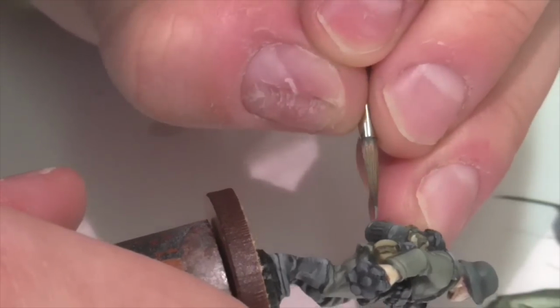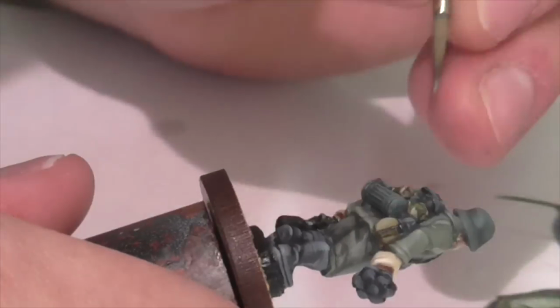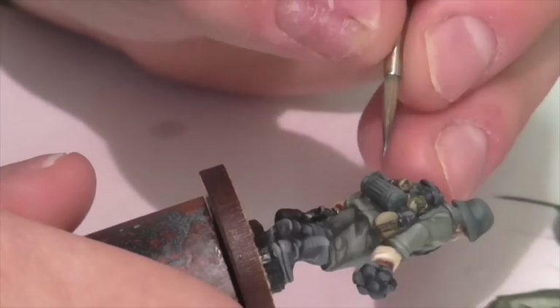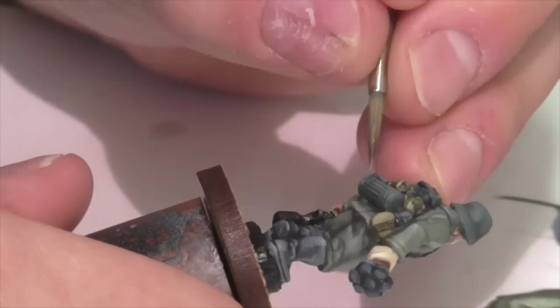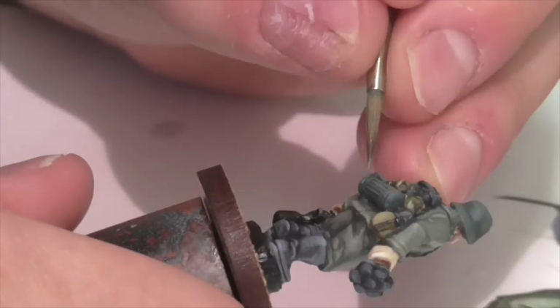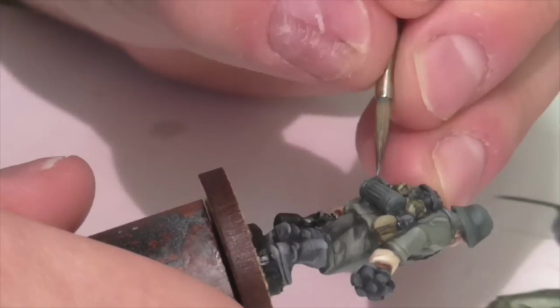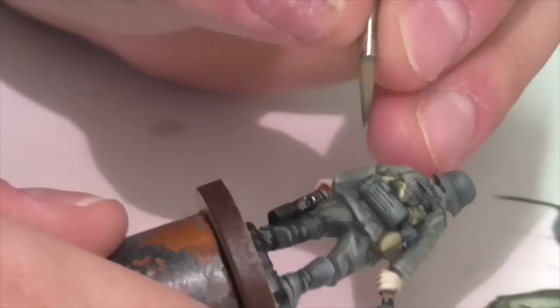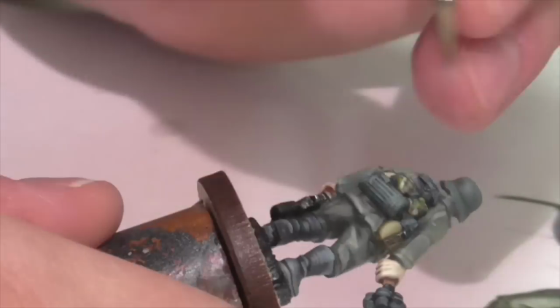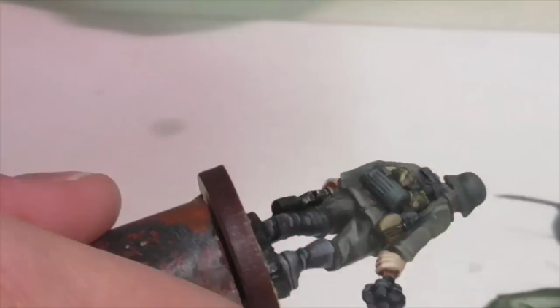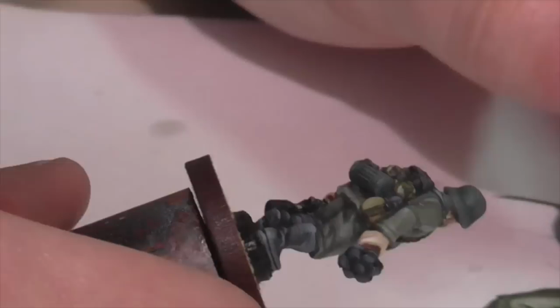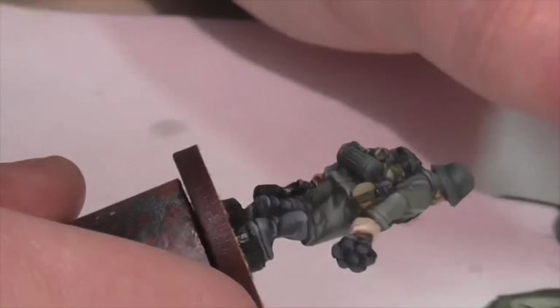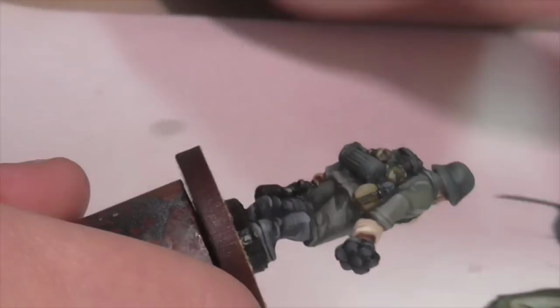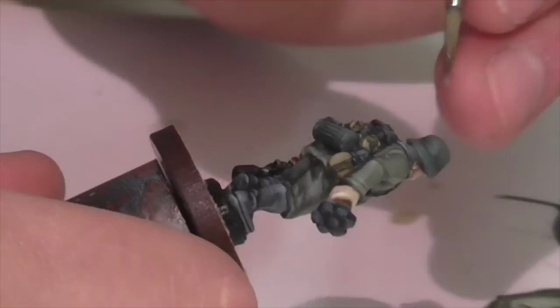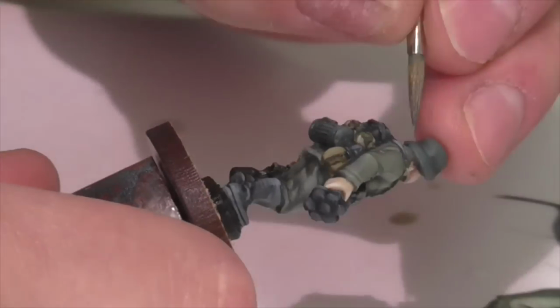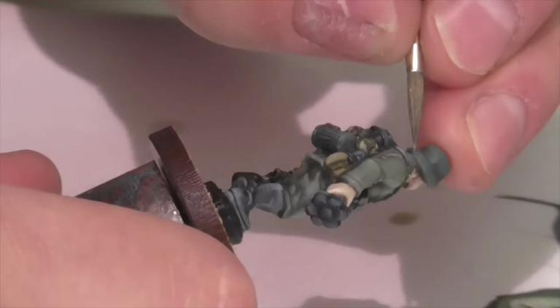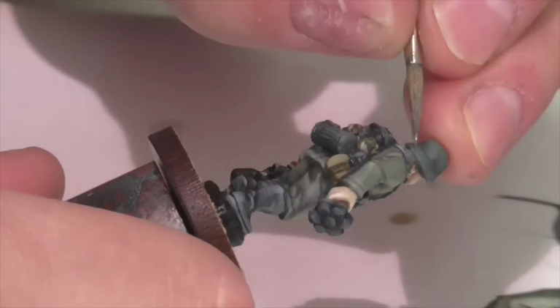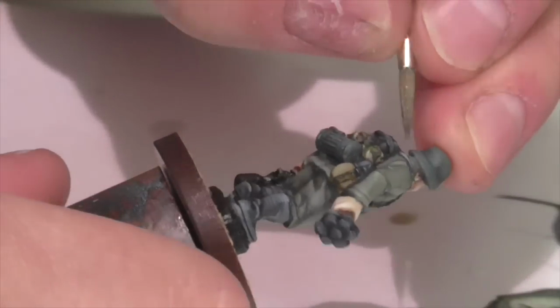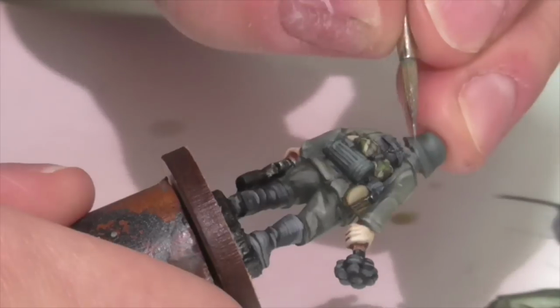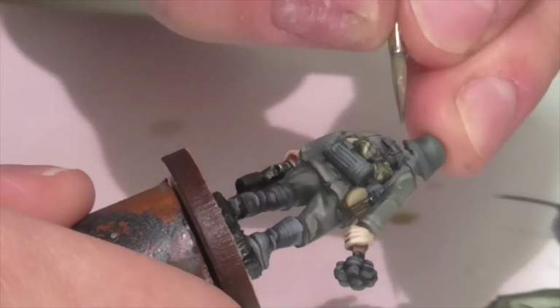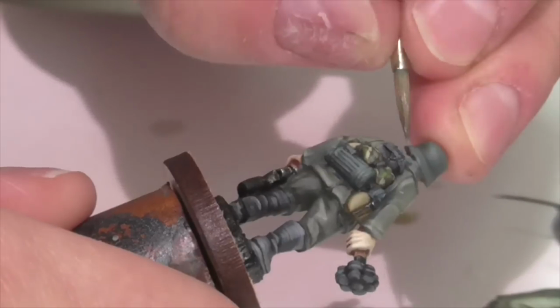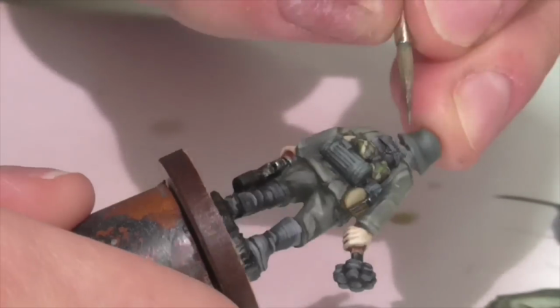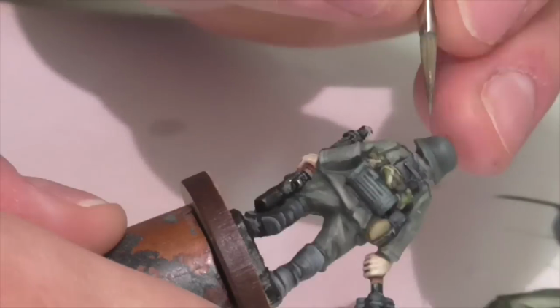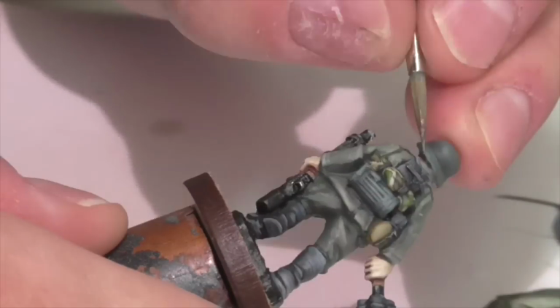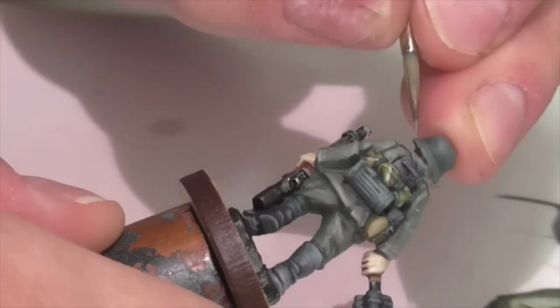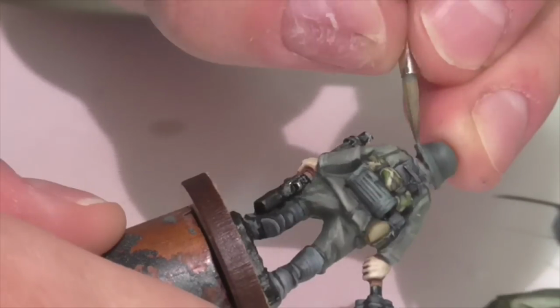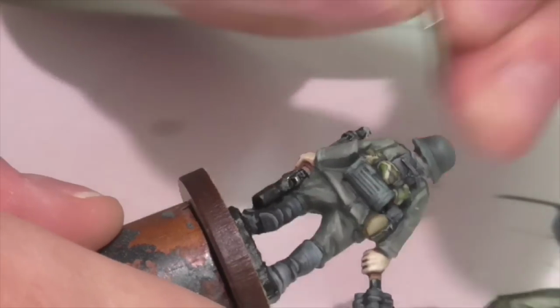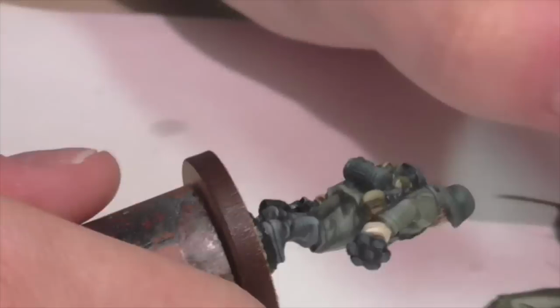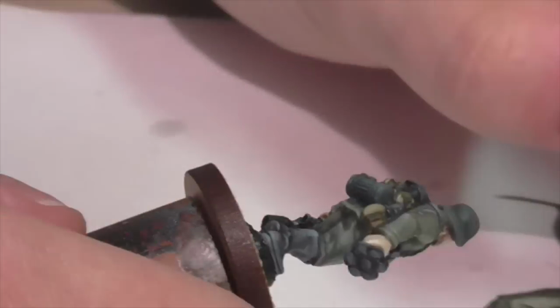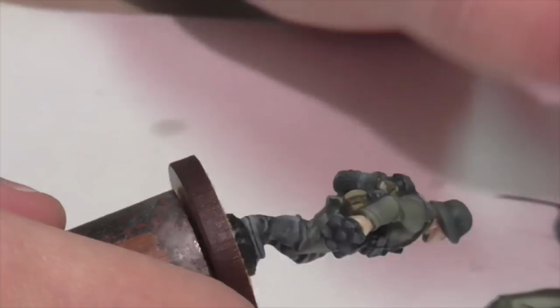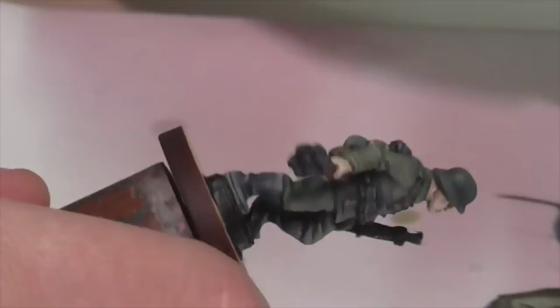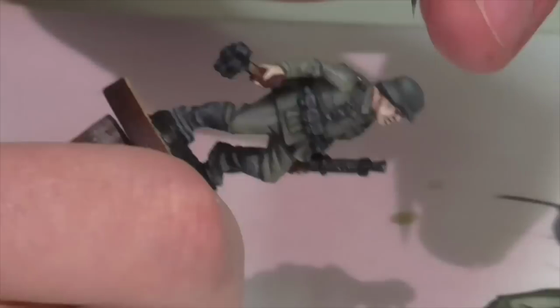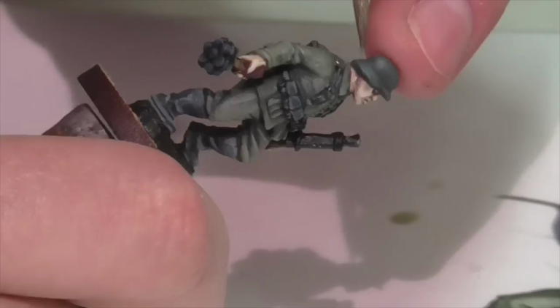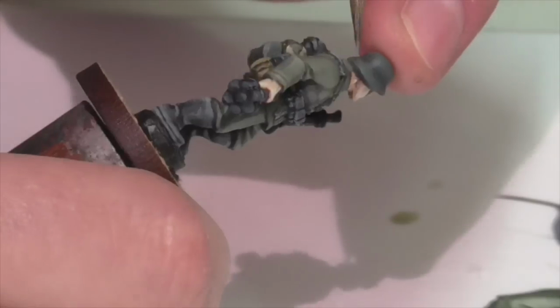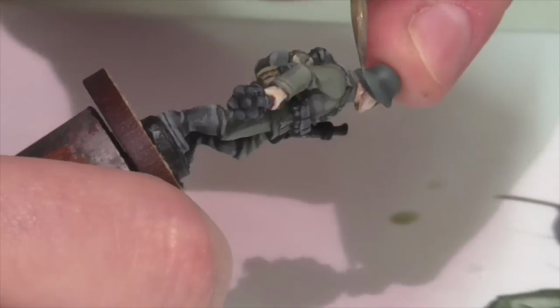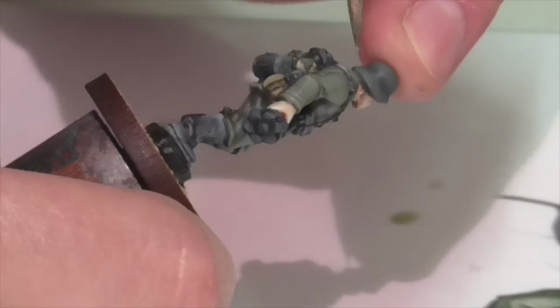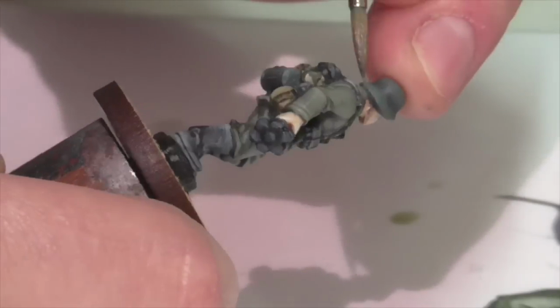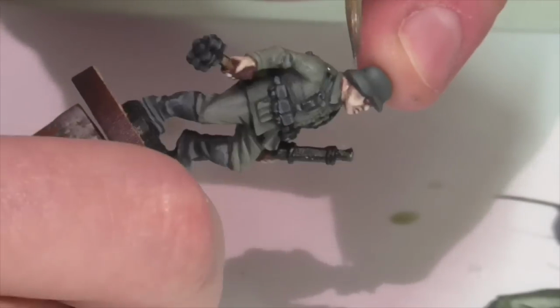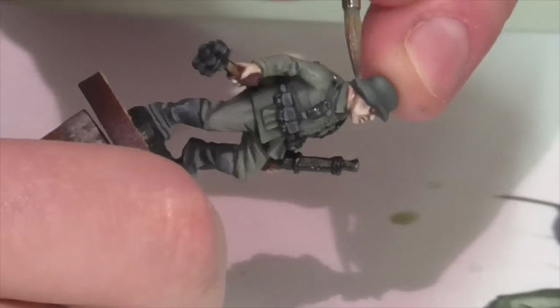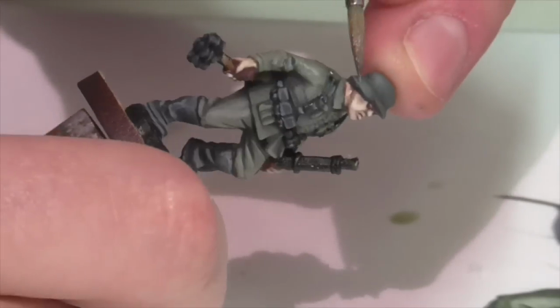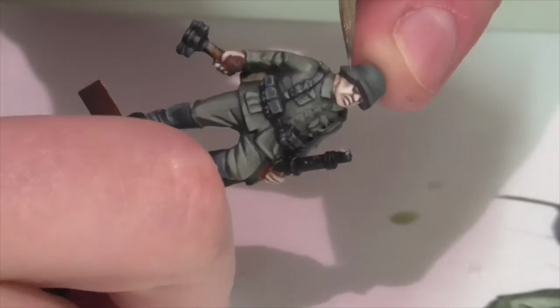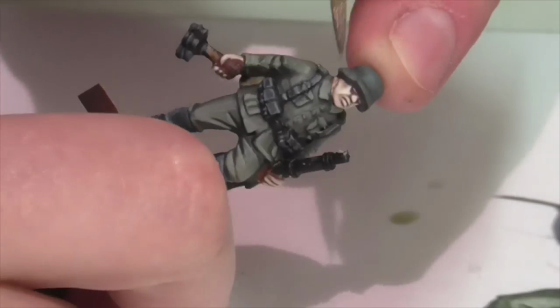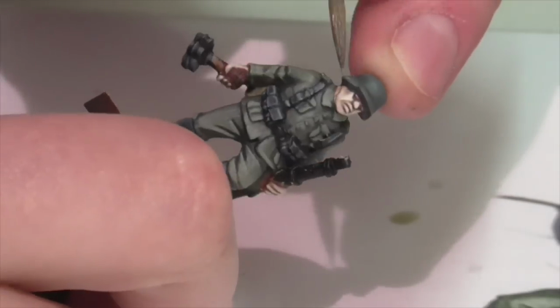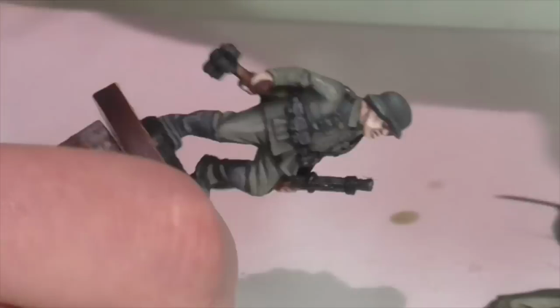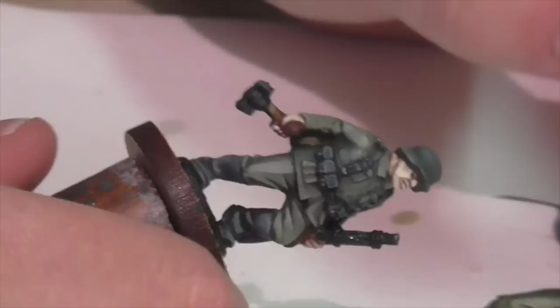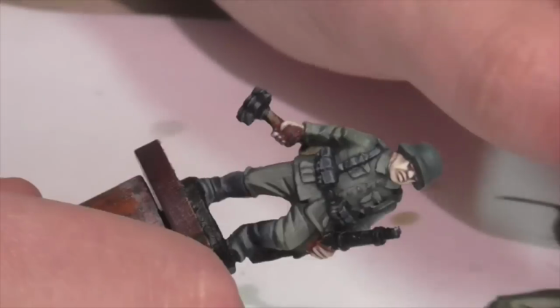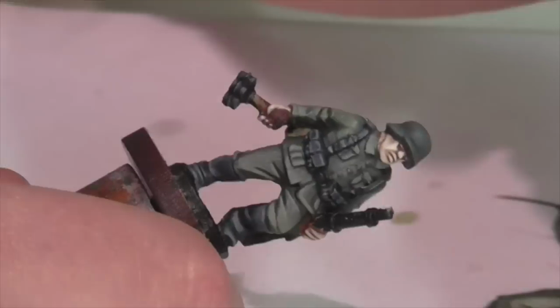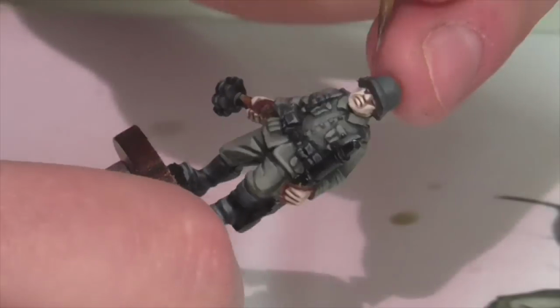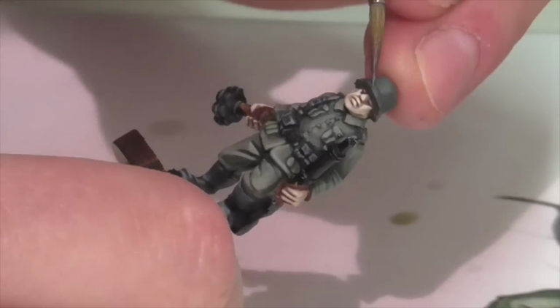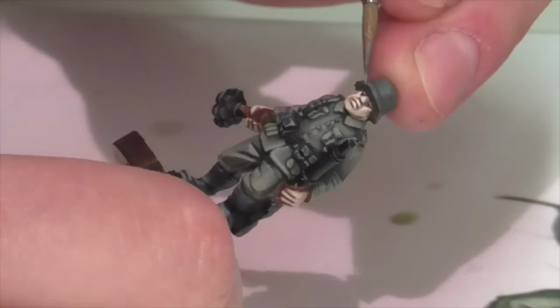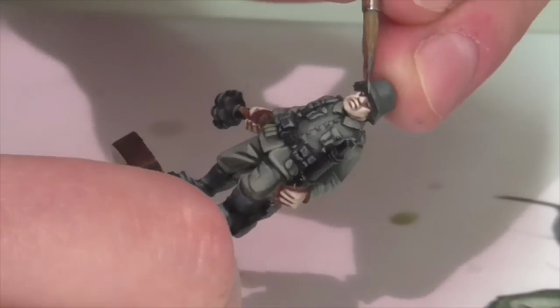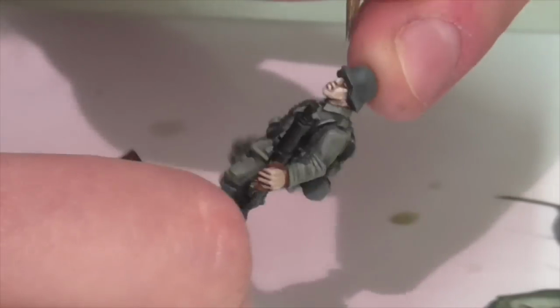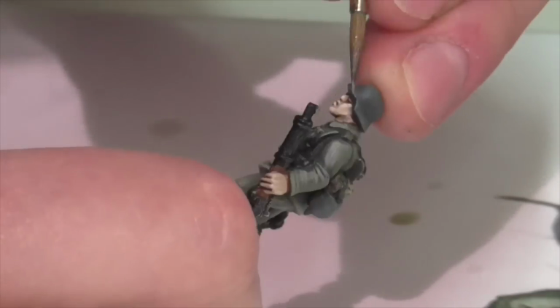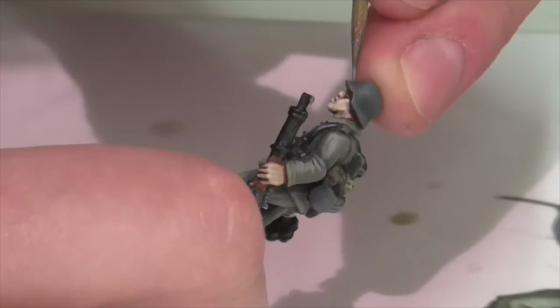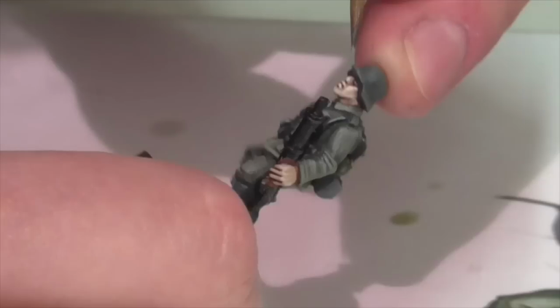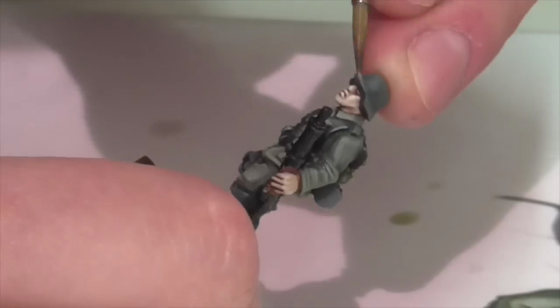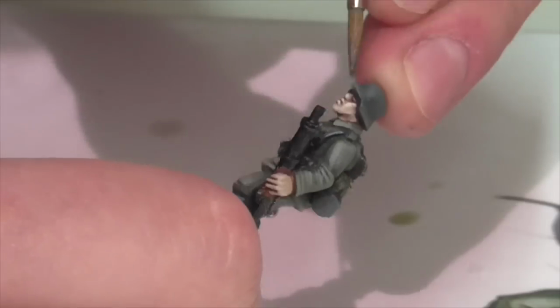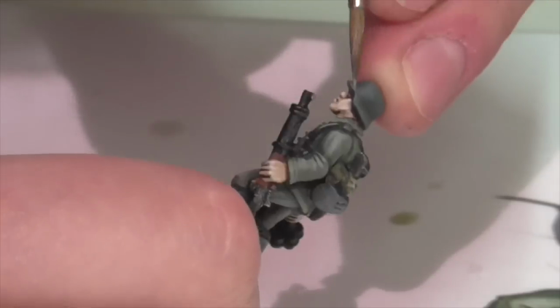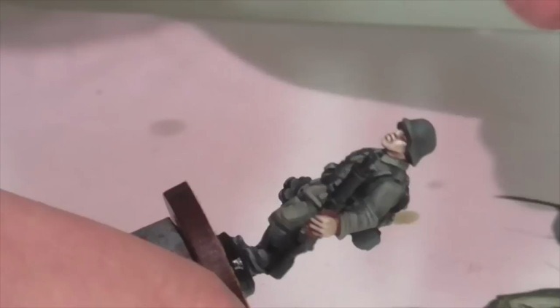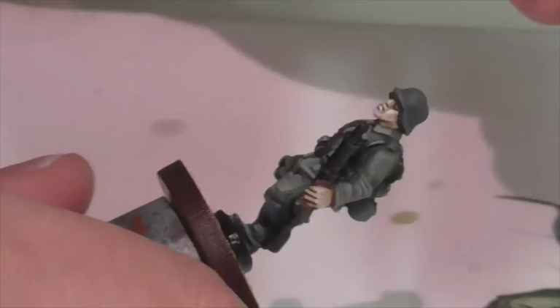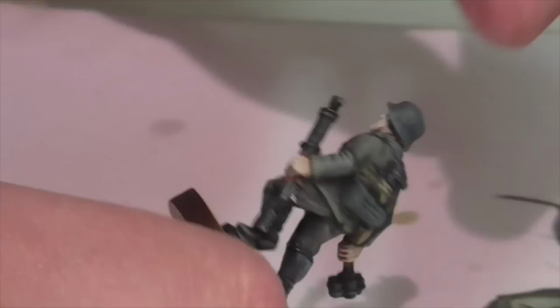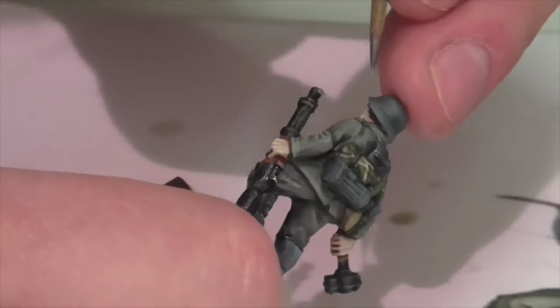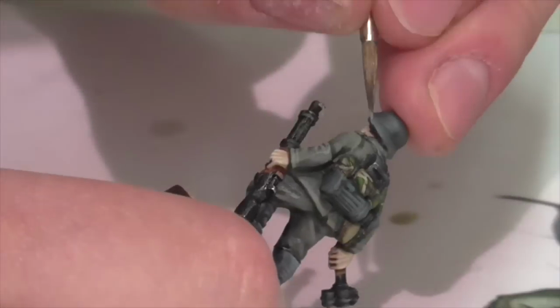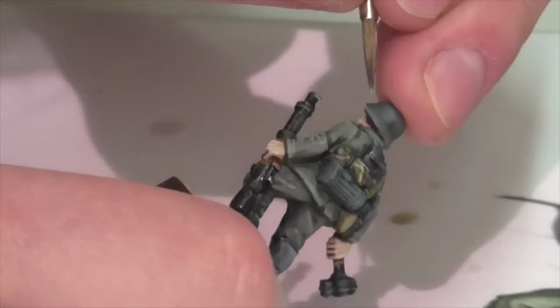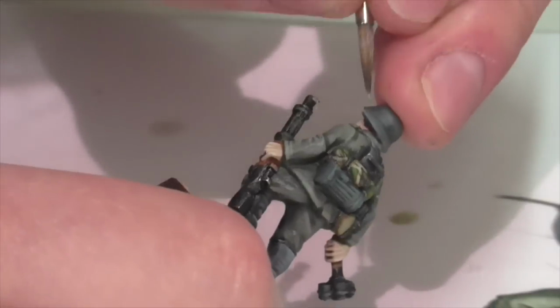You can take the lightest color and run it as an edge highlight around the base of the helmet if you want, but I wouldn't put any more on the actual top part.